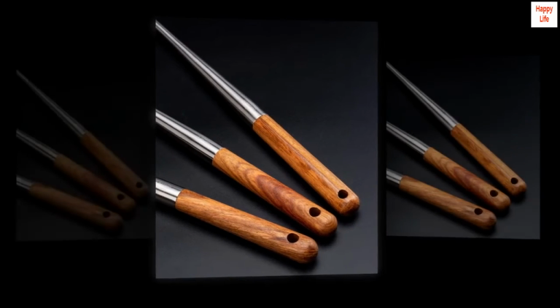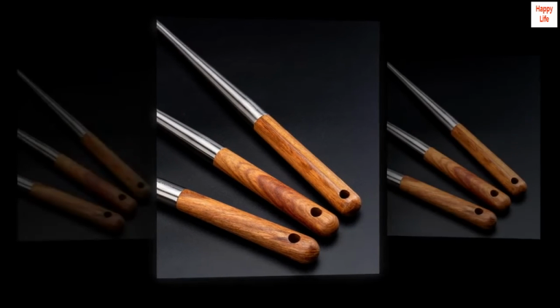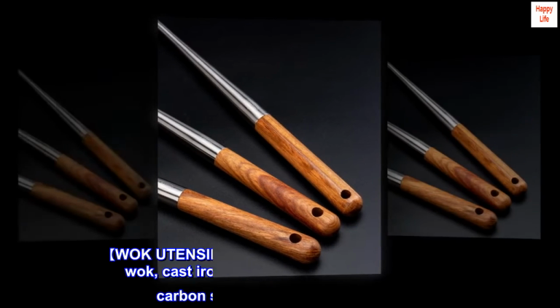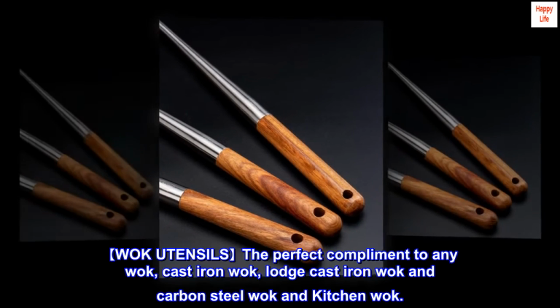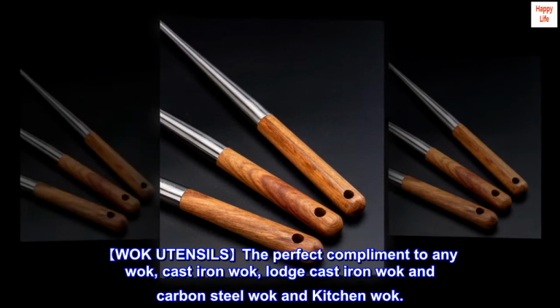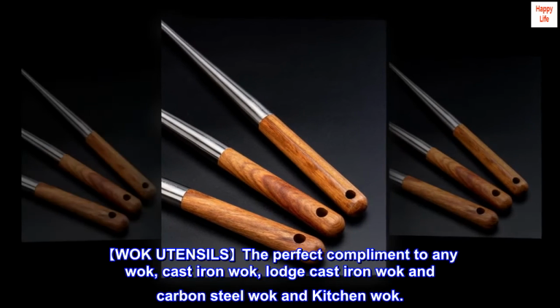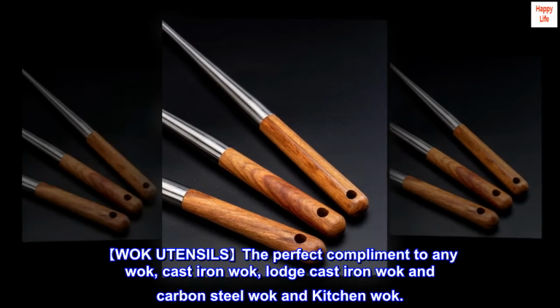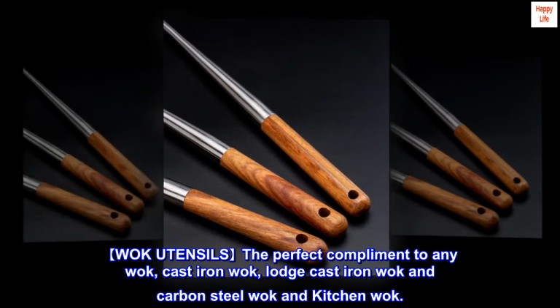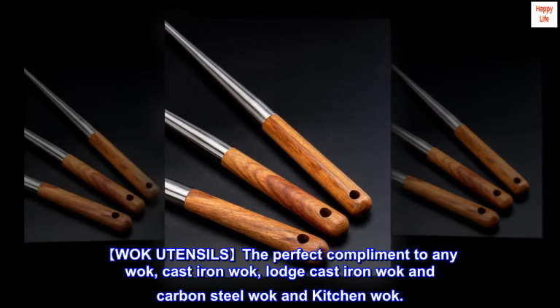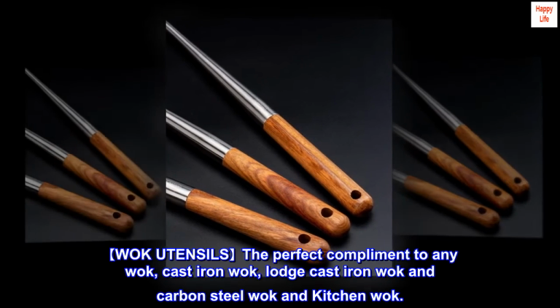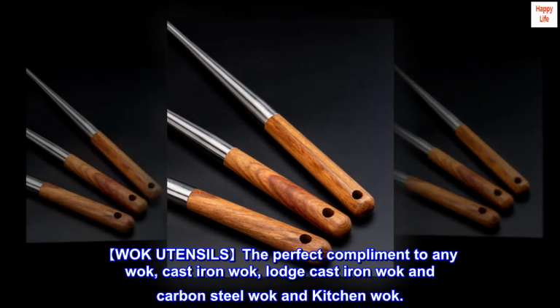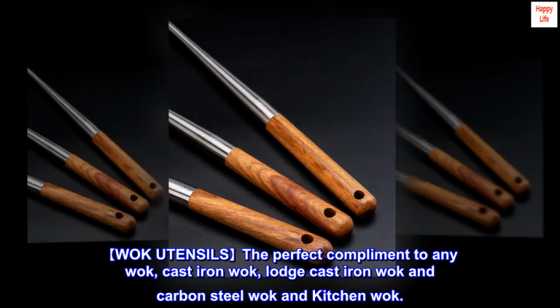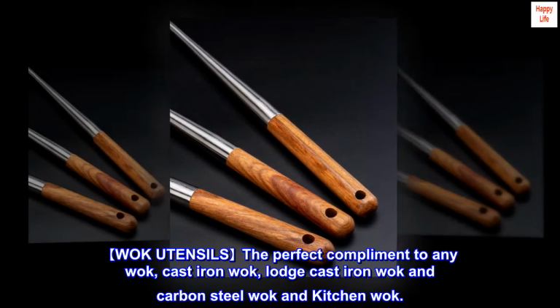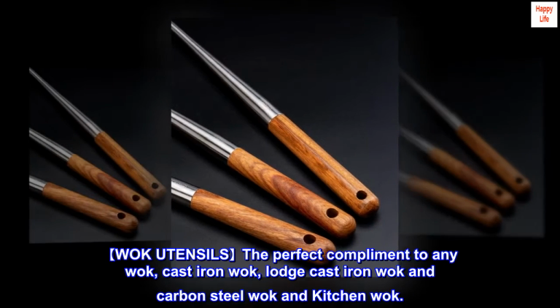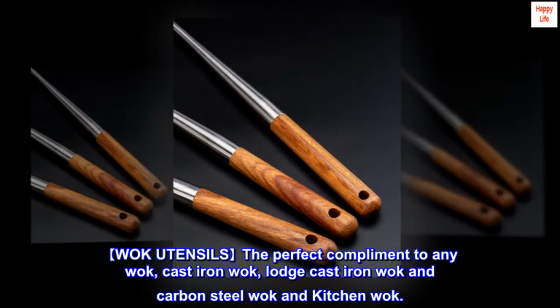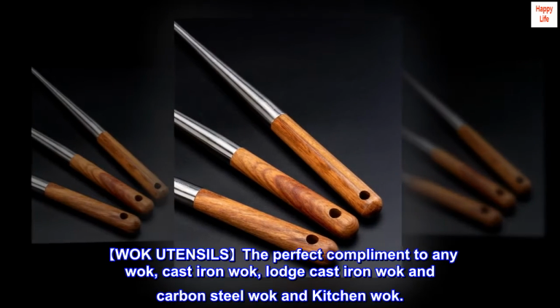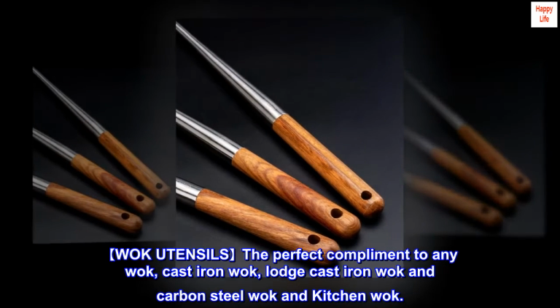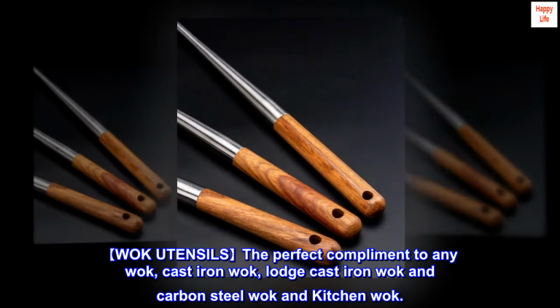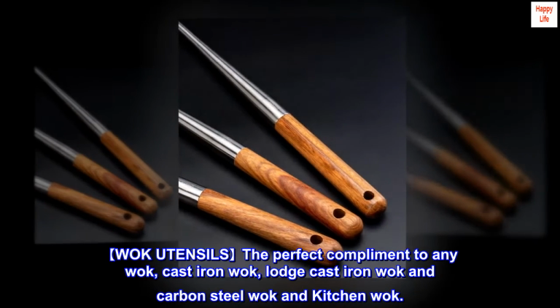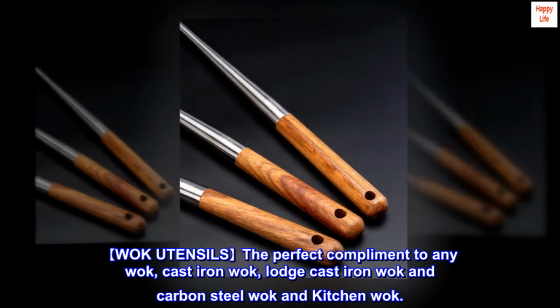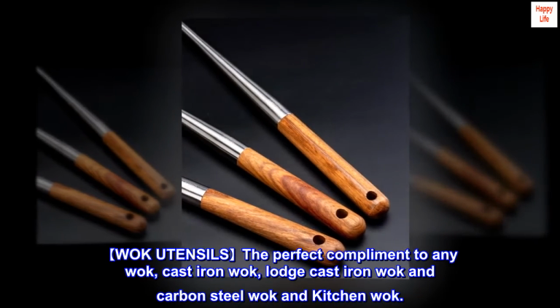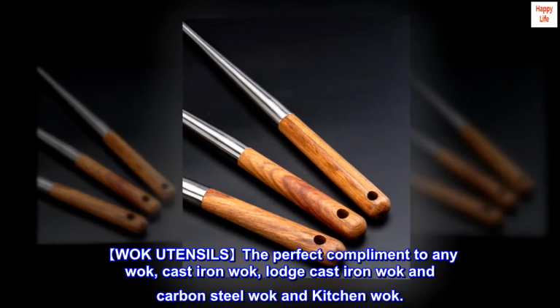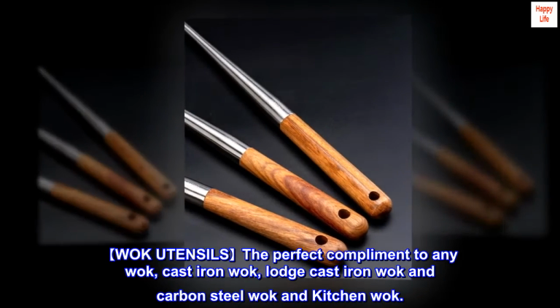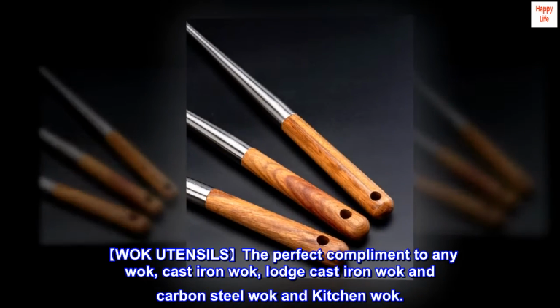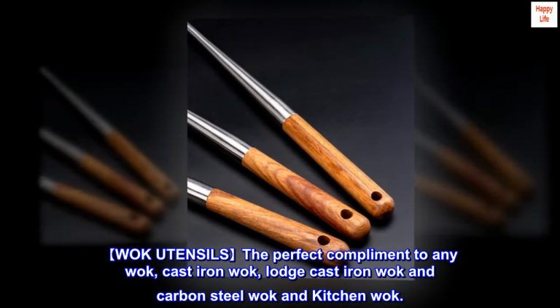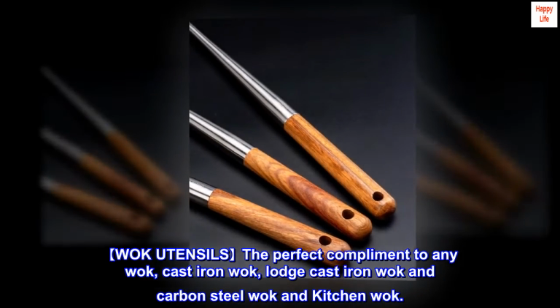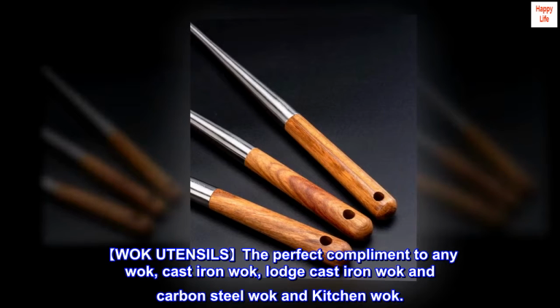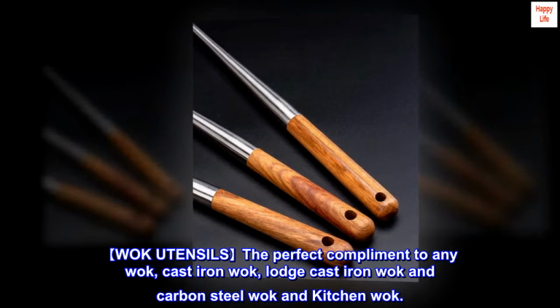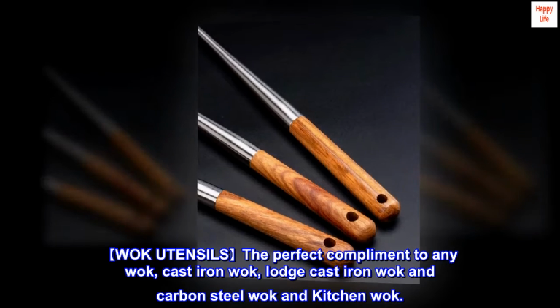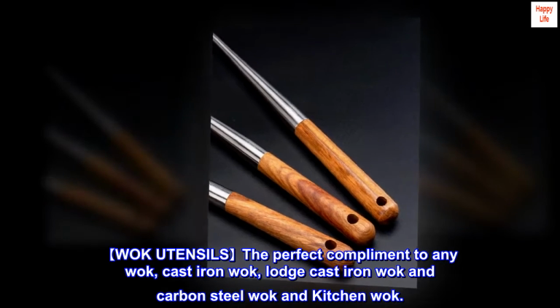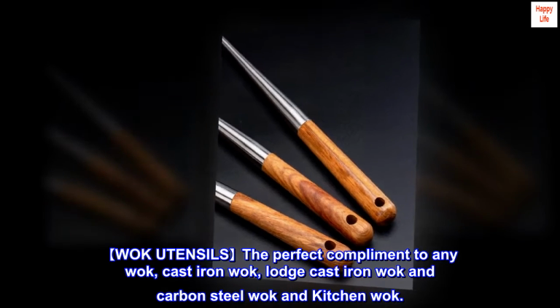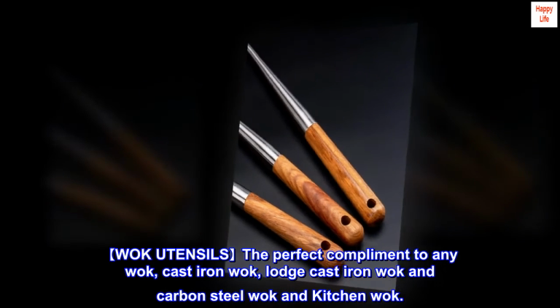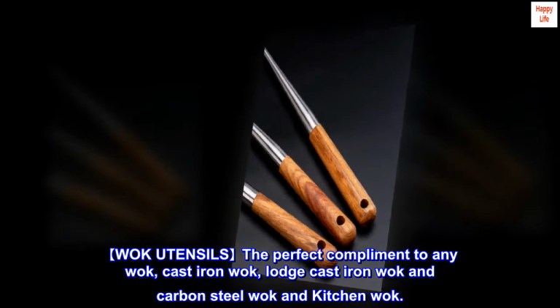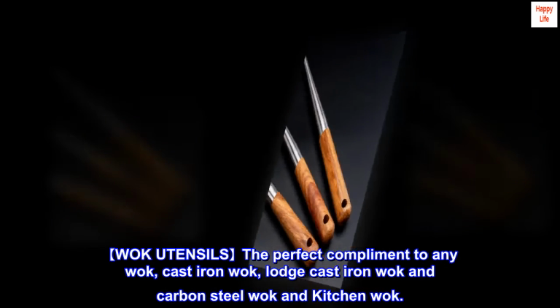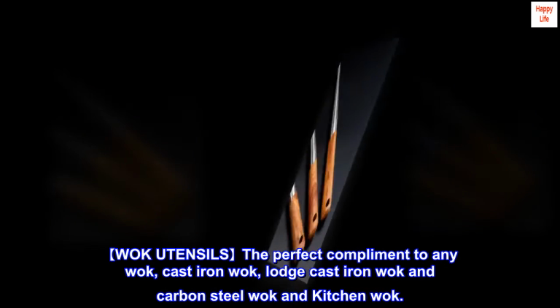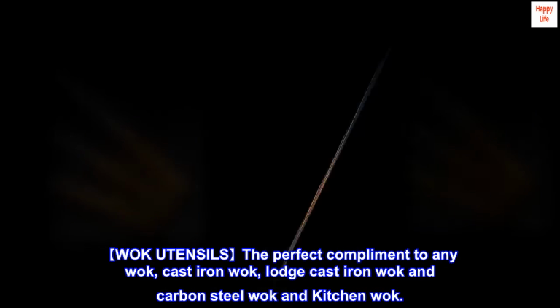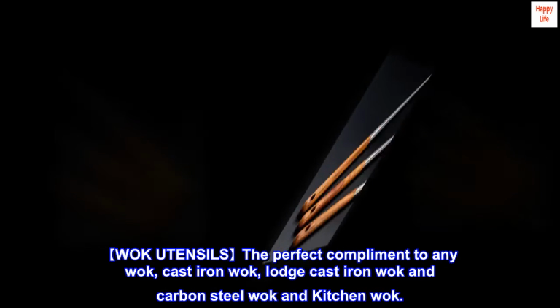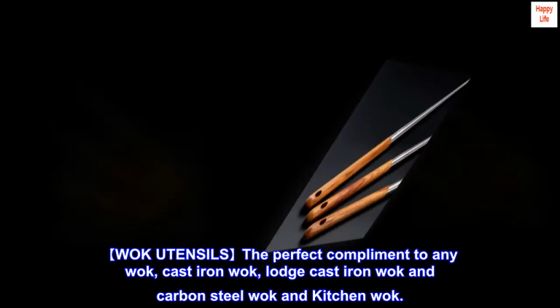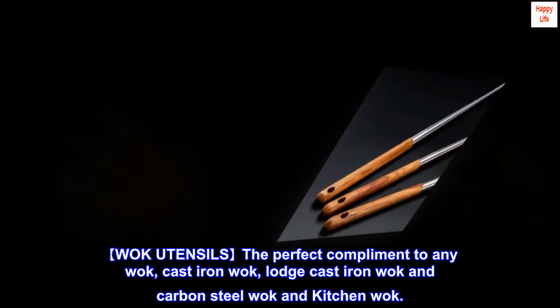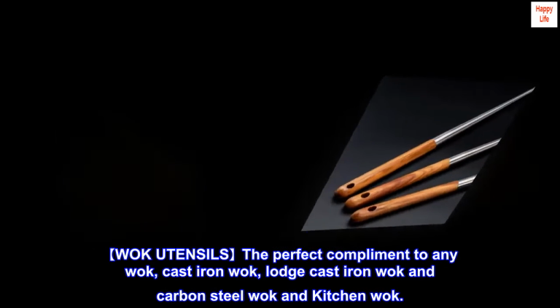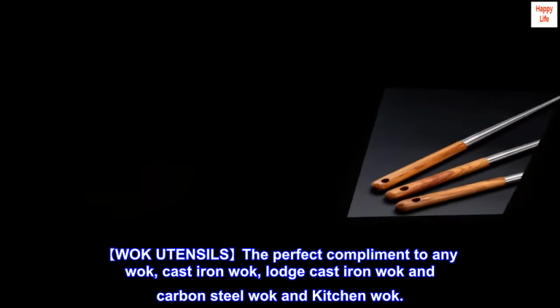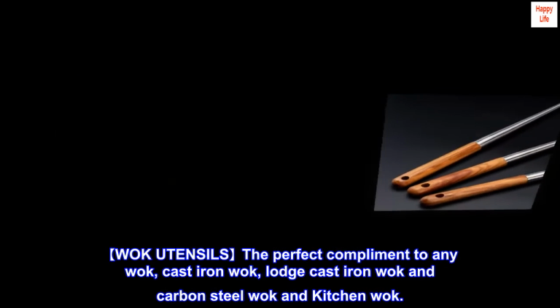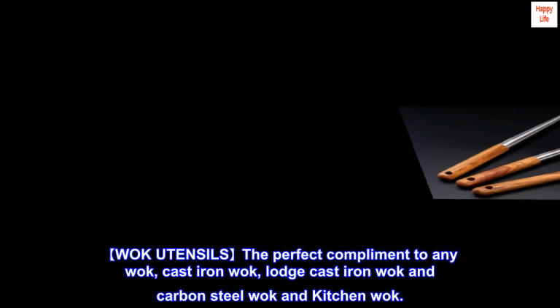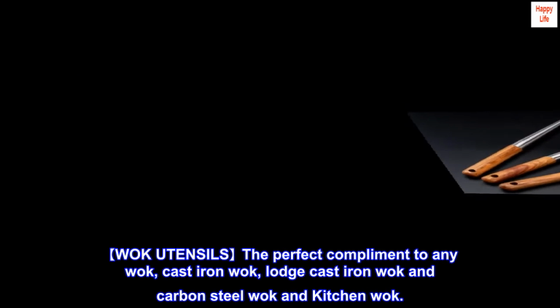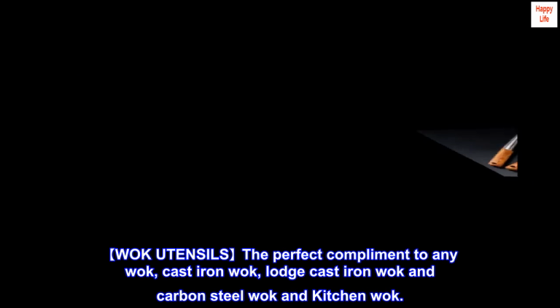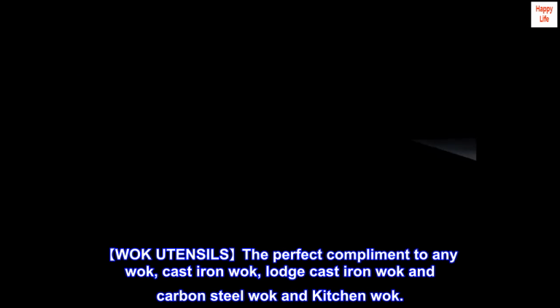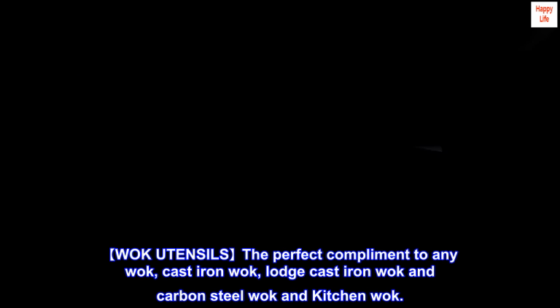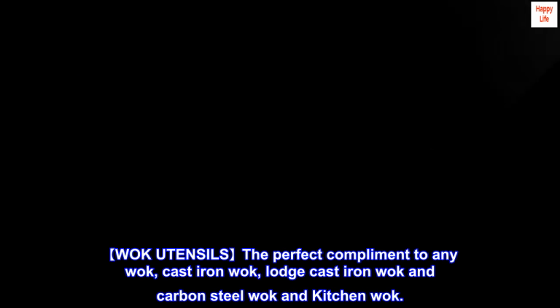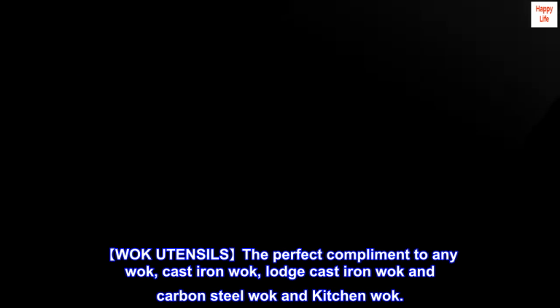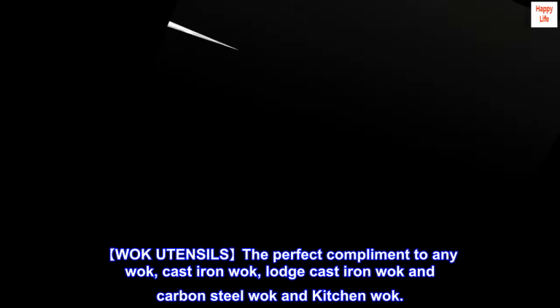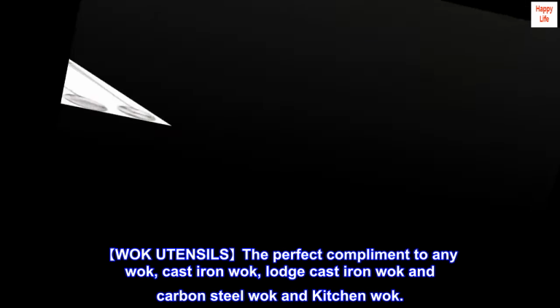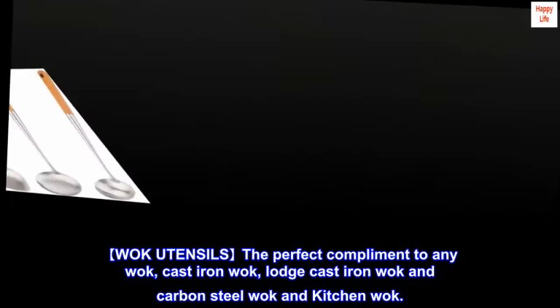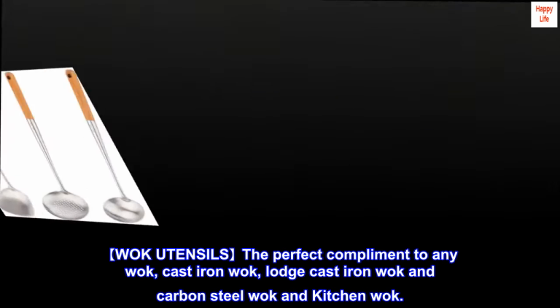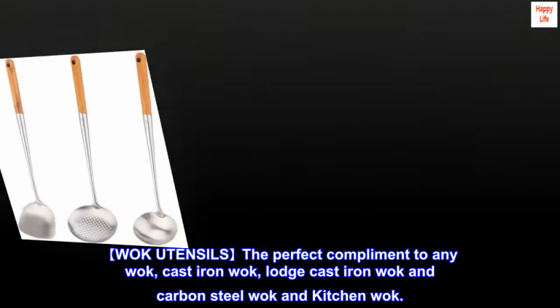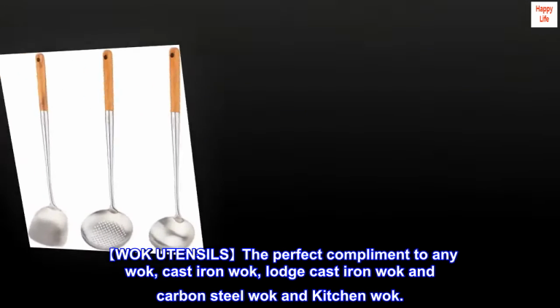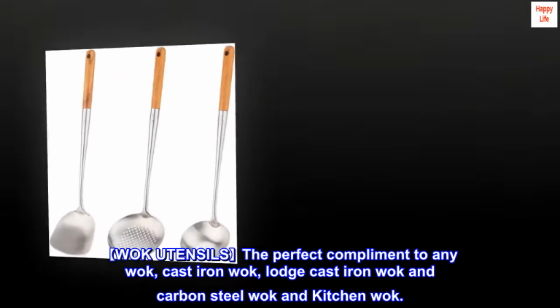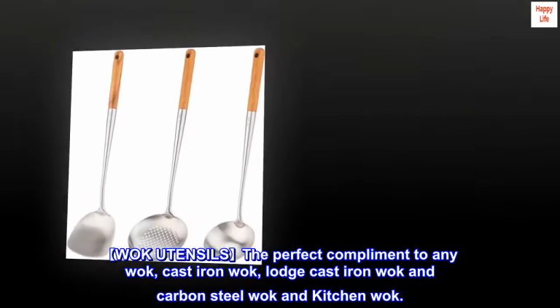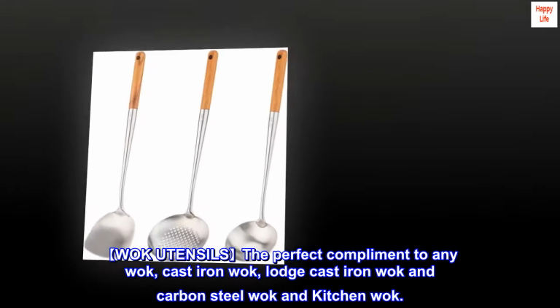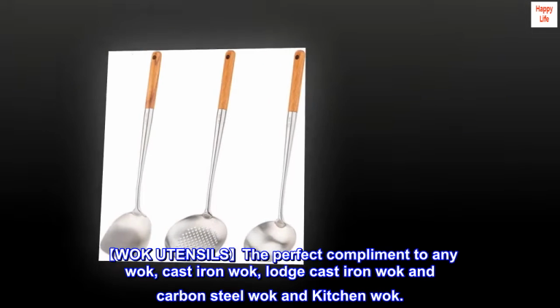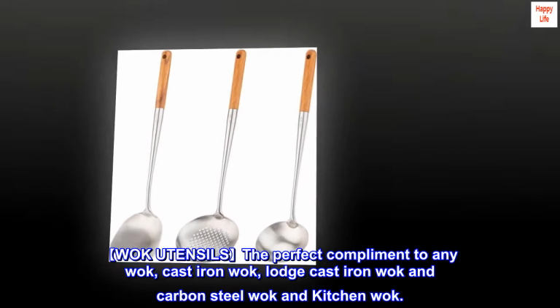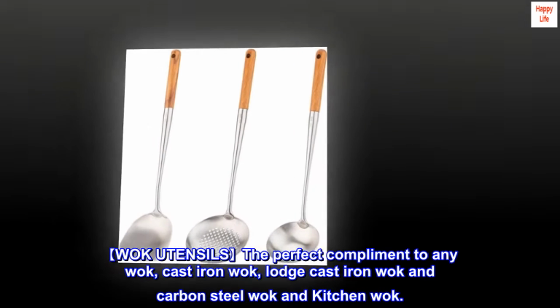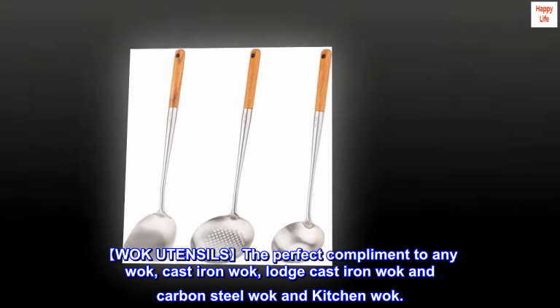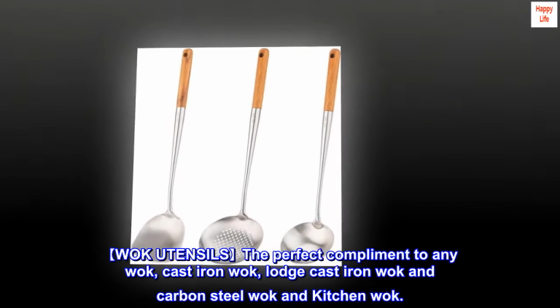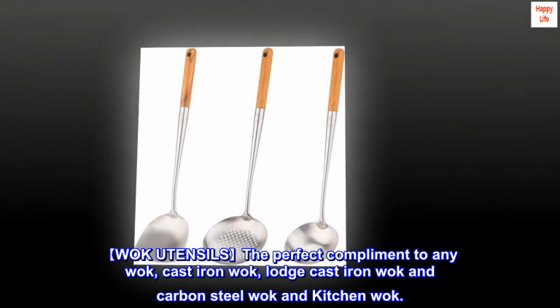Wok utensils — the perfect complement to any wok: cast iron wok, lodge cast iron wok, carbon steel wok, and kitchen wok.